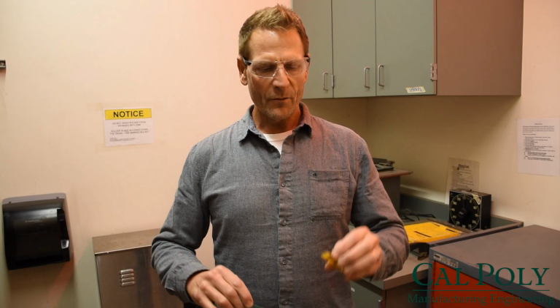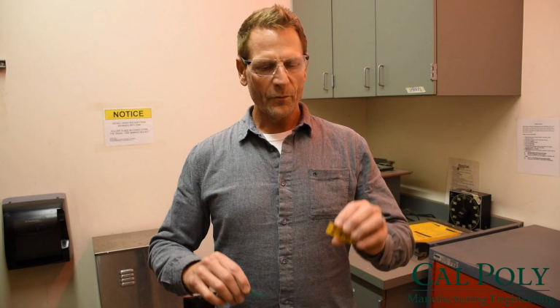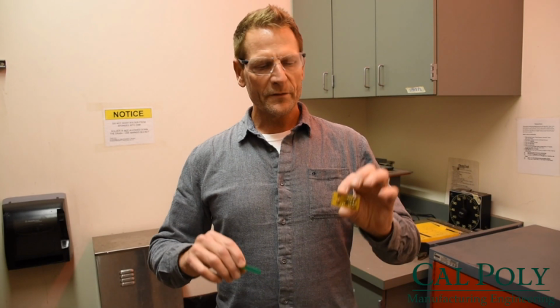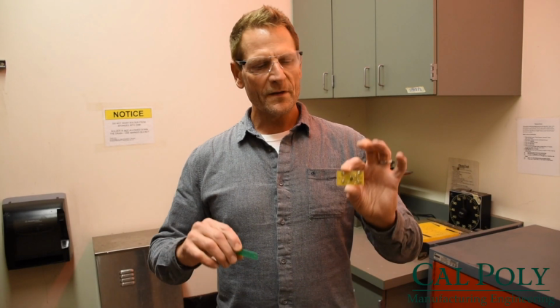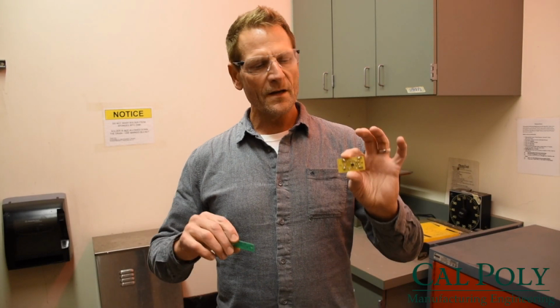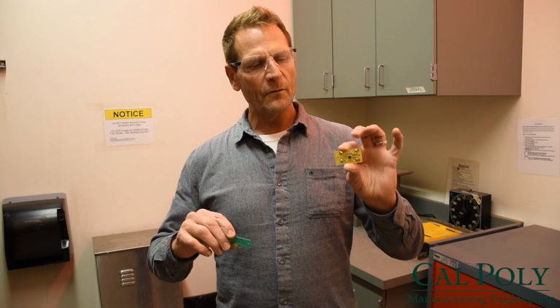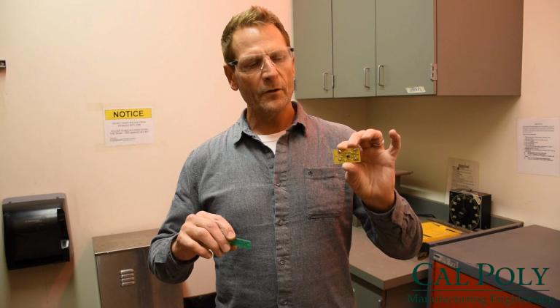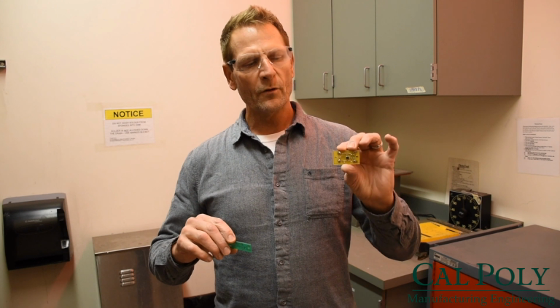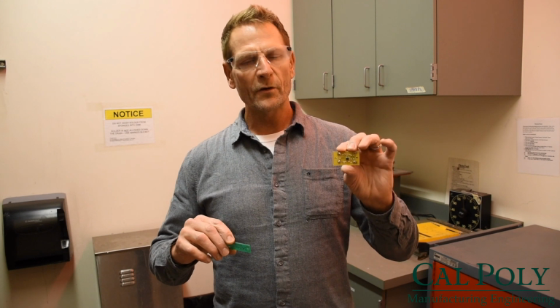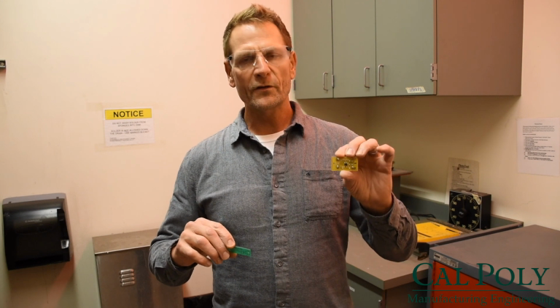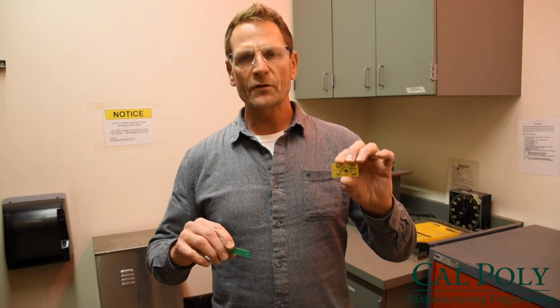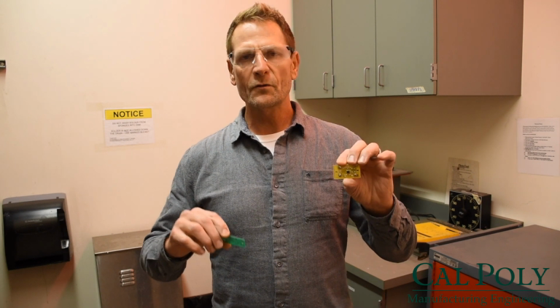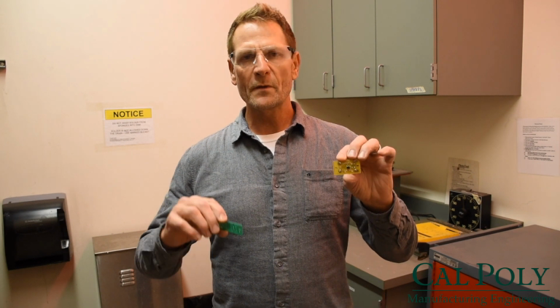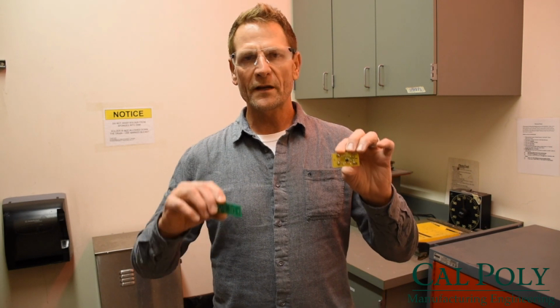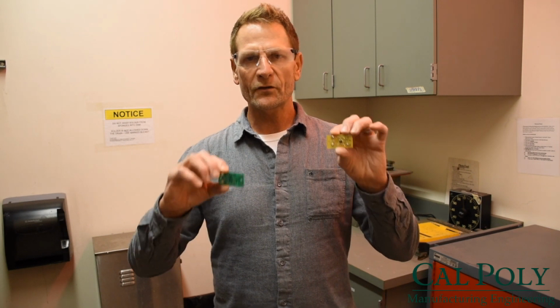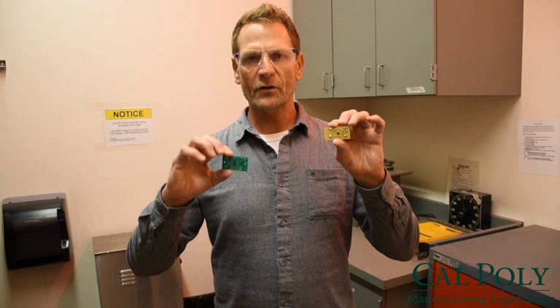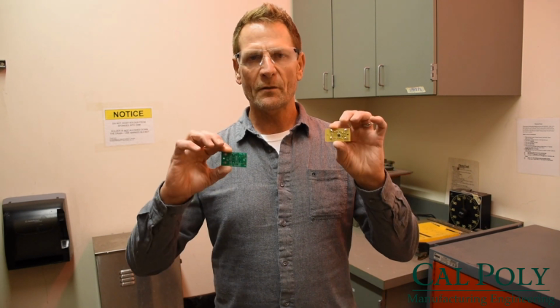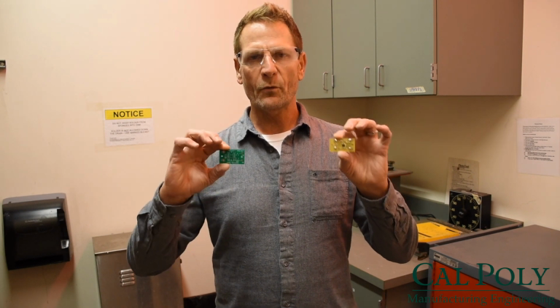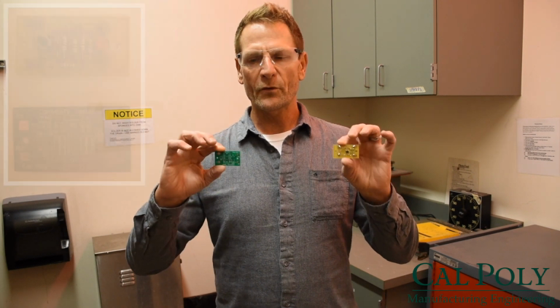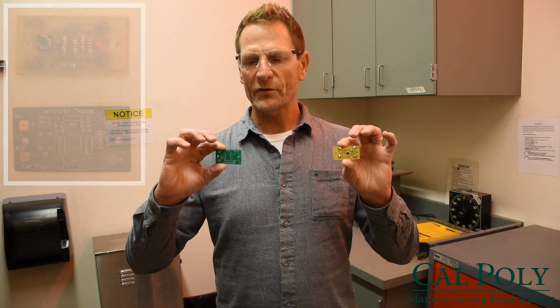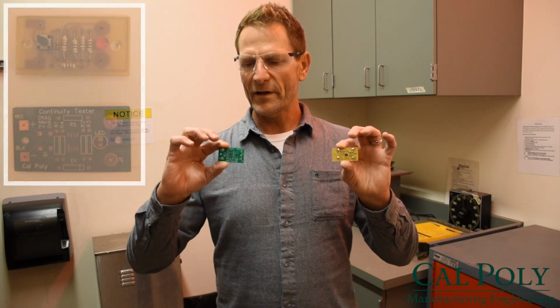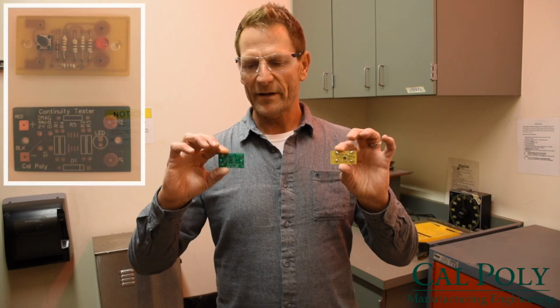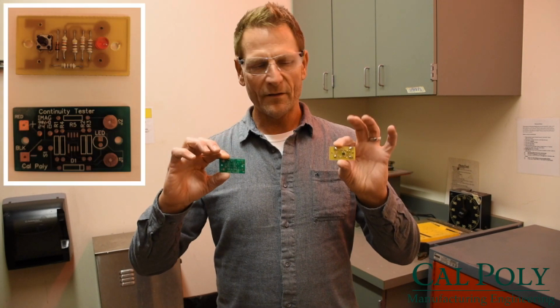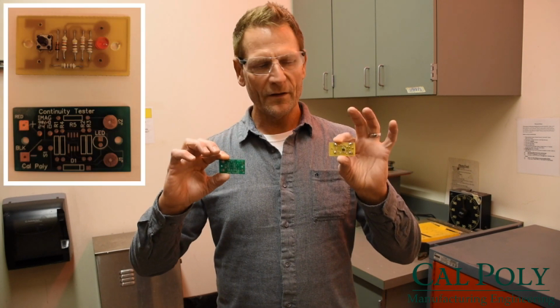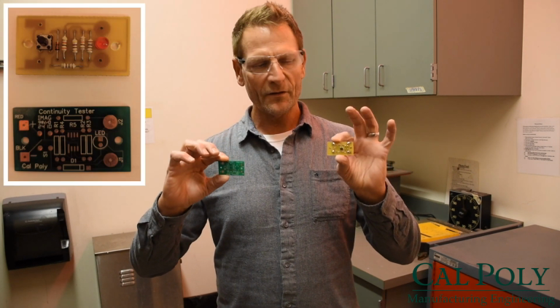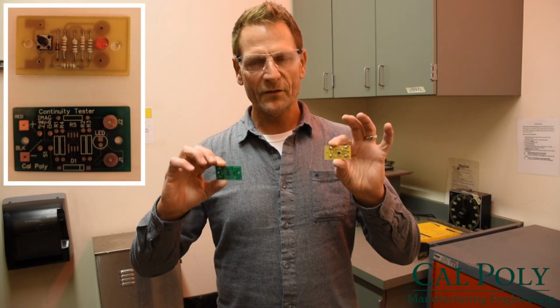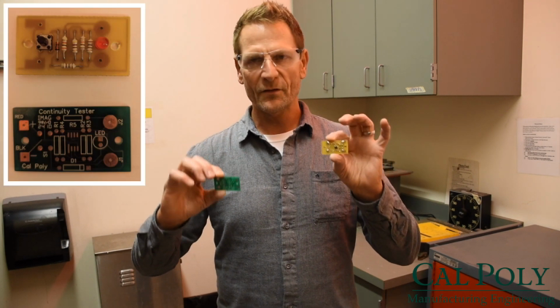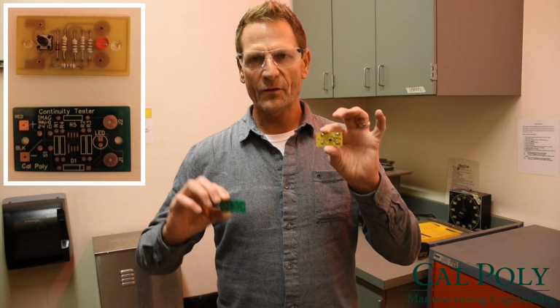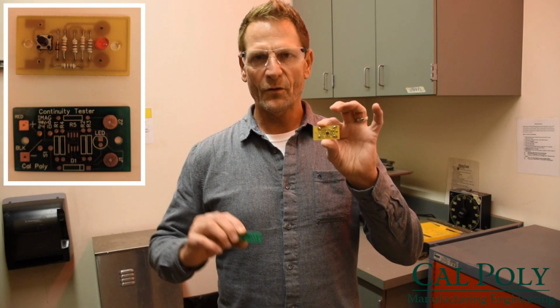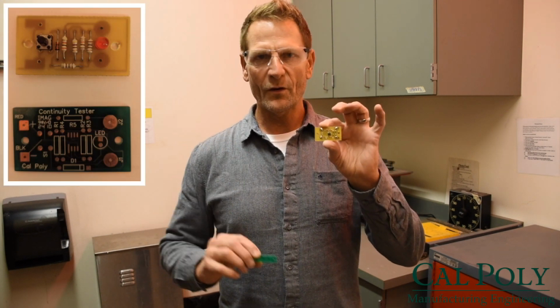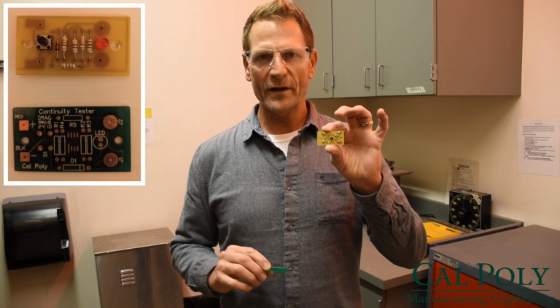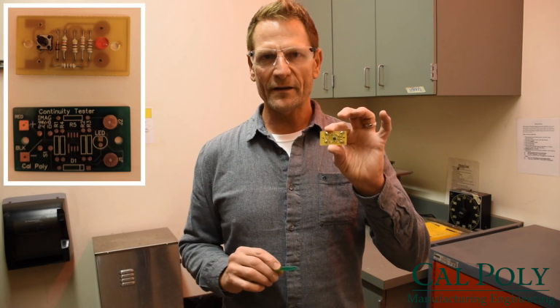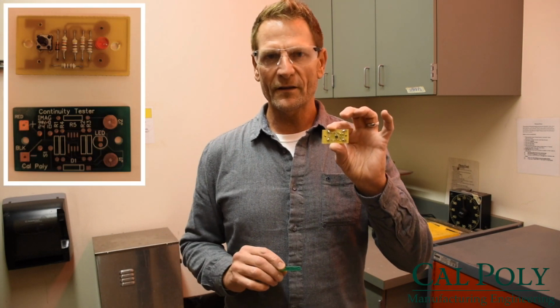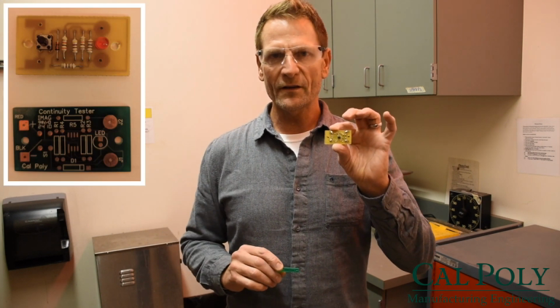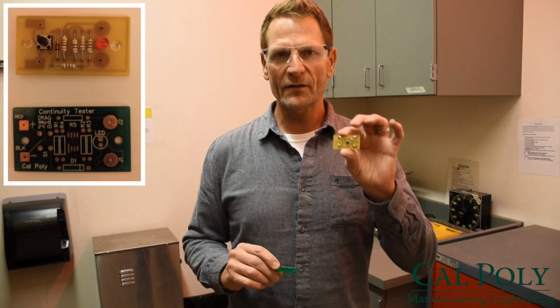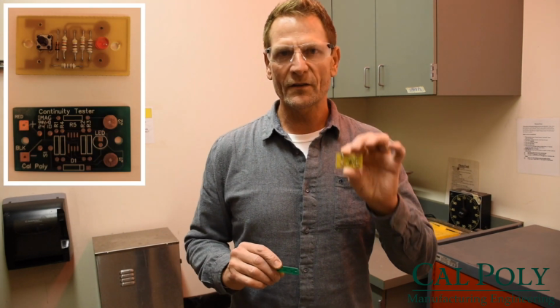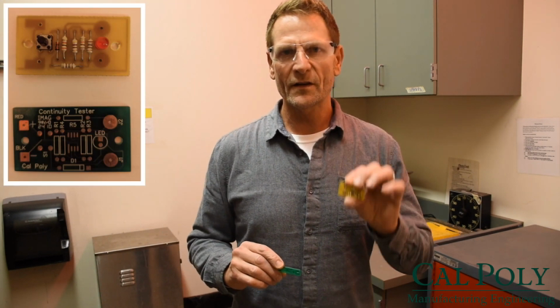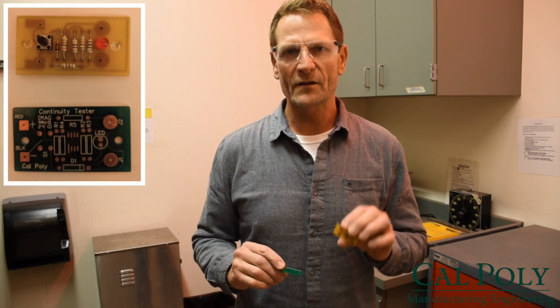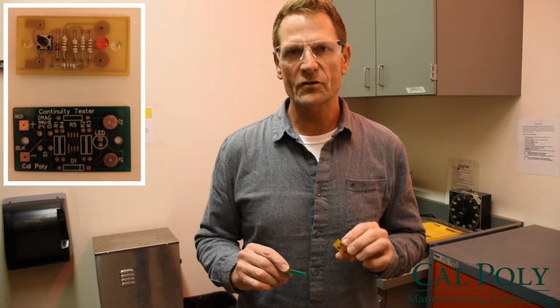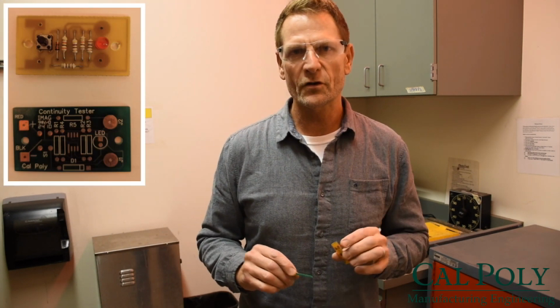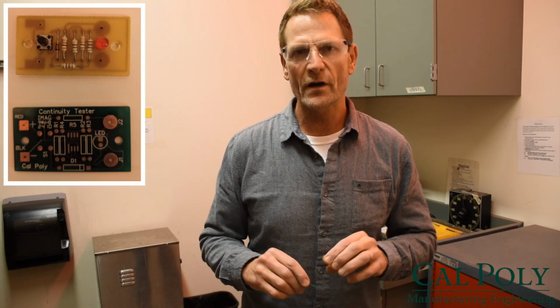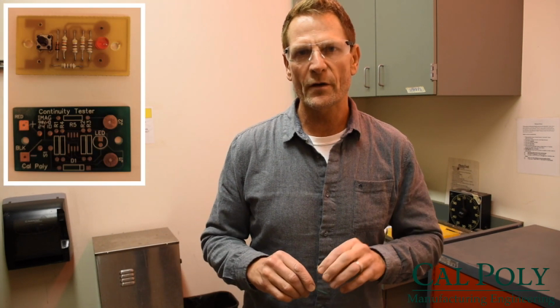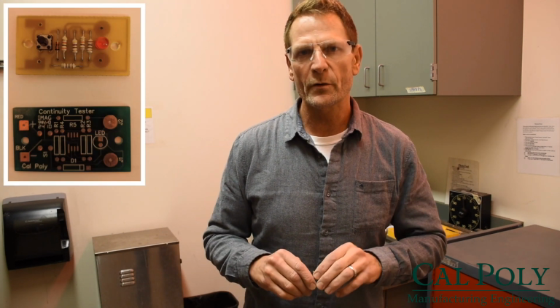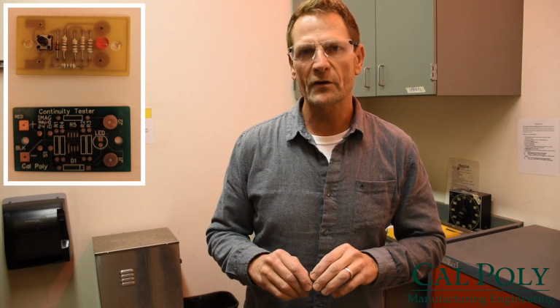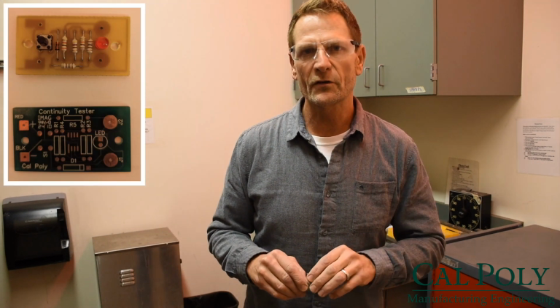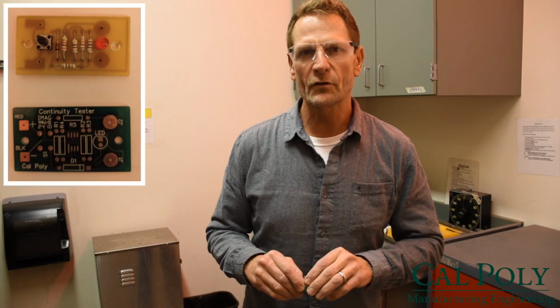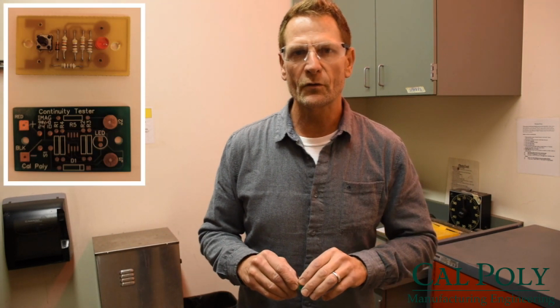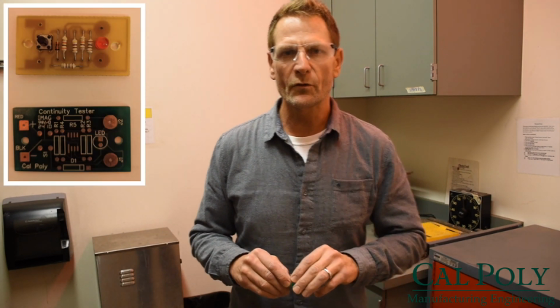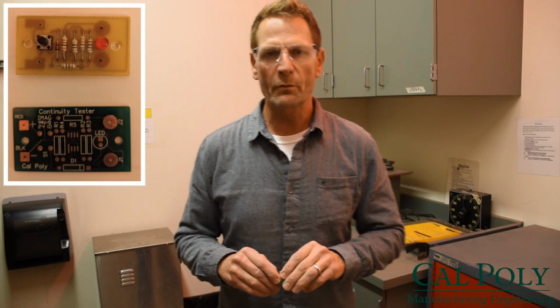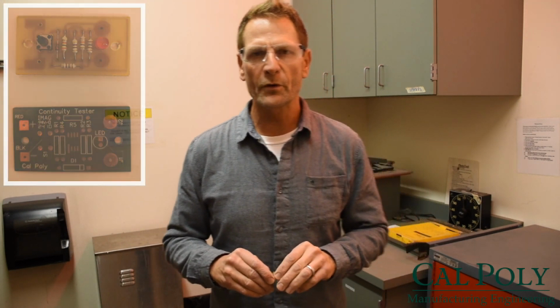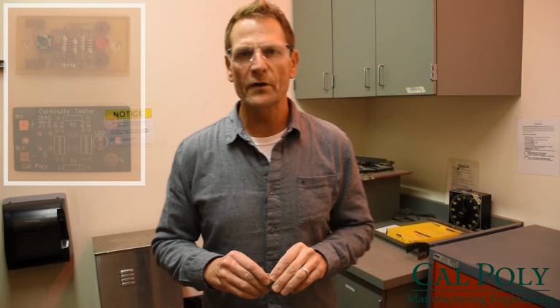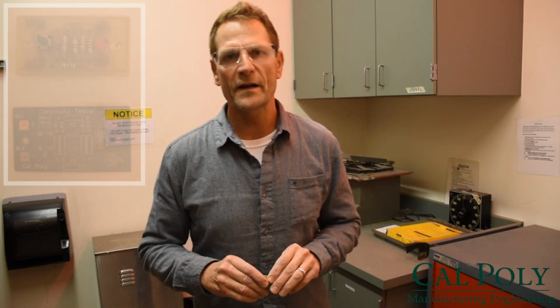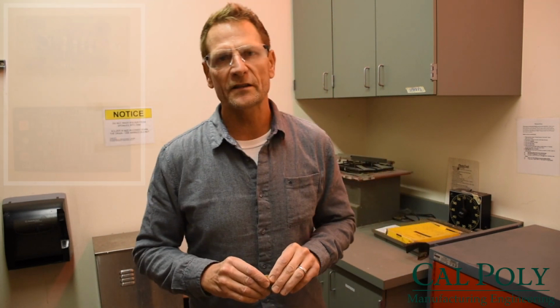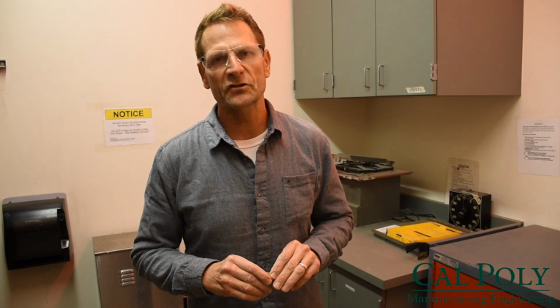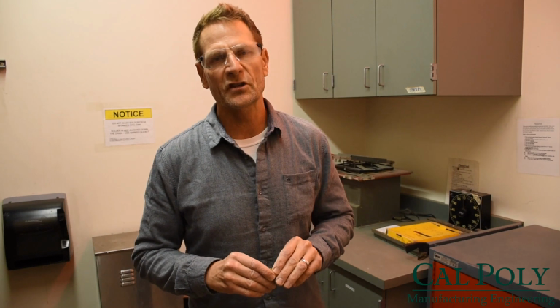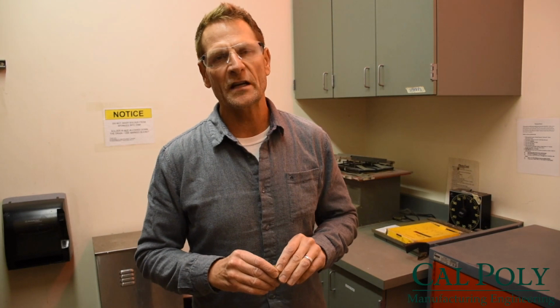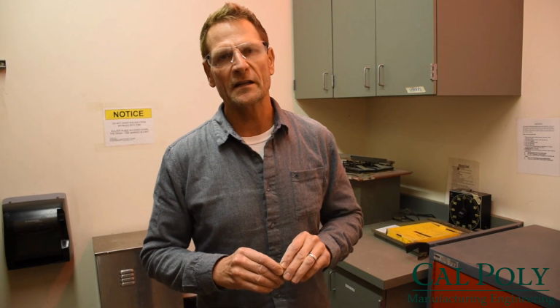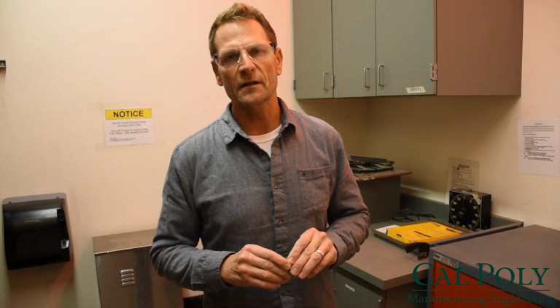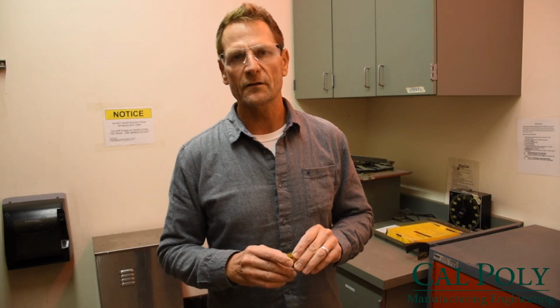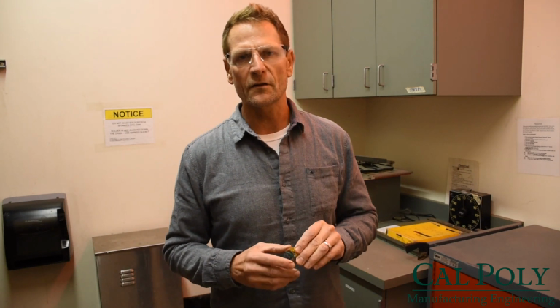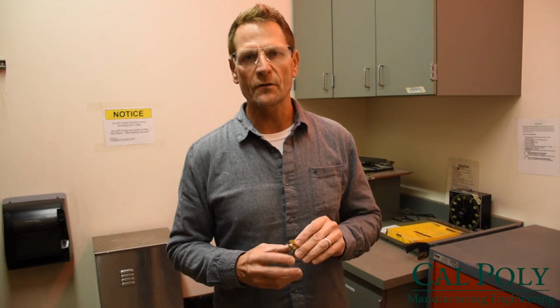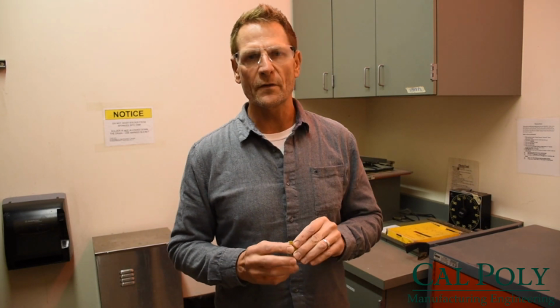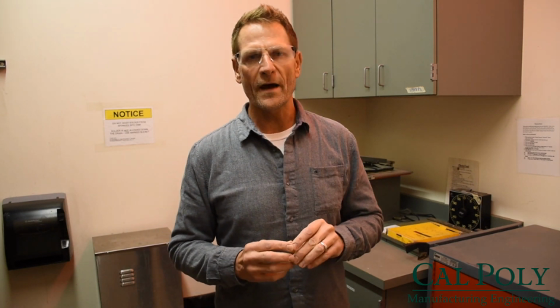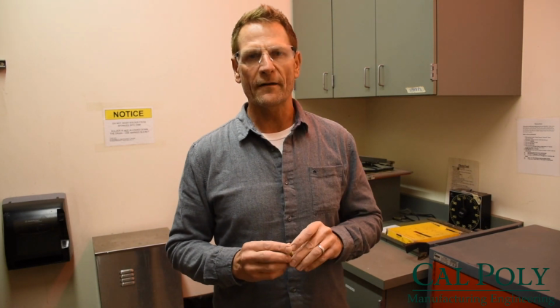Hello. Today we're going to make circuit boards like this or like this, and show you how we can do the print-etch technique to do that.